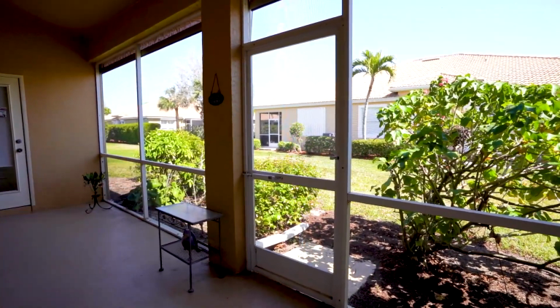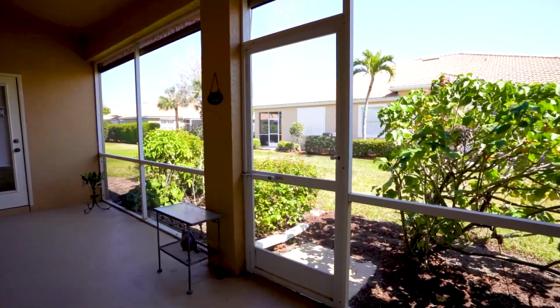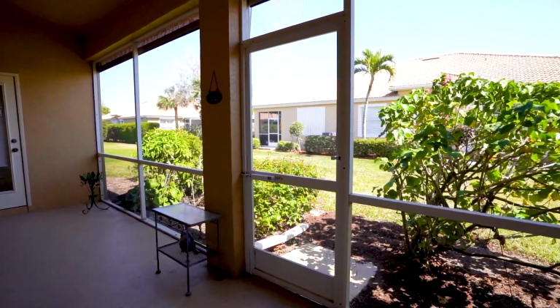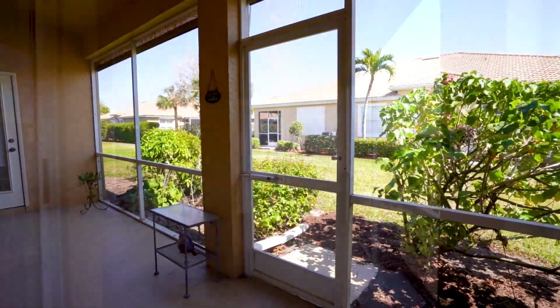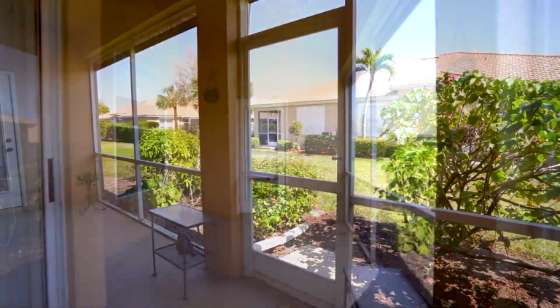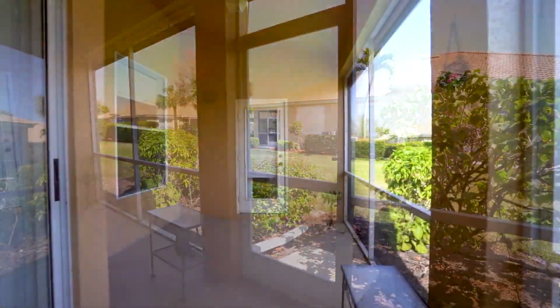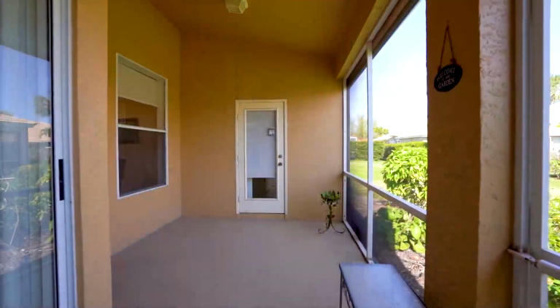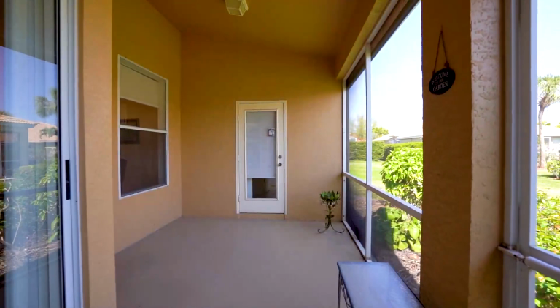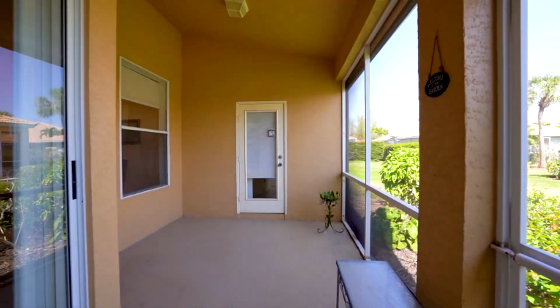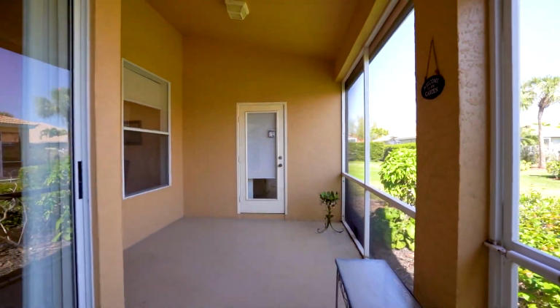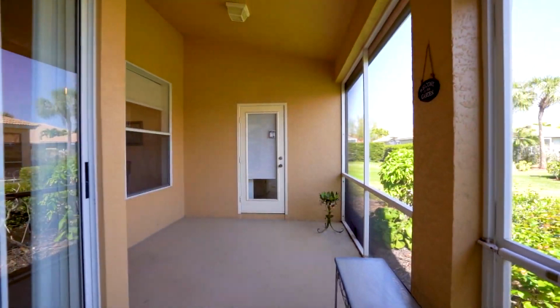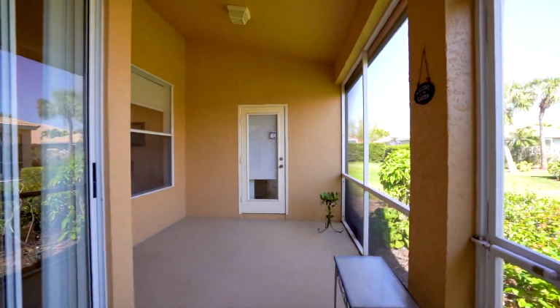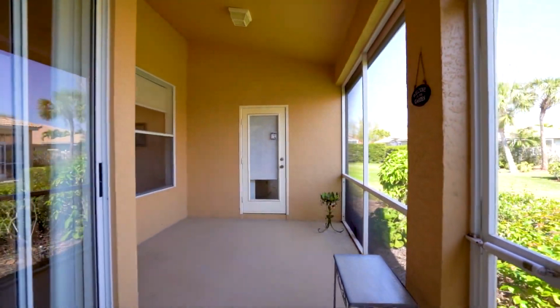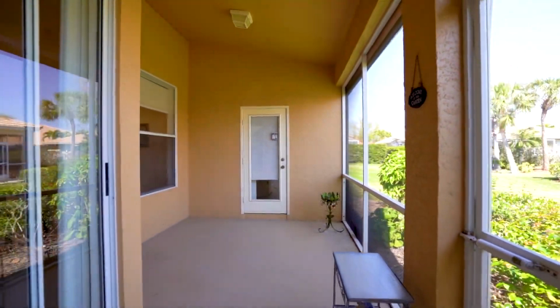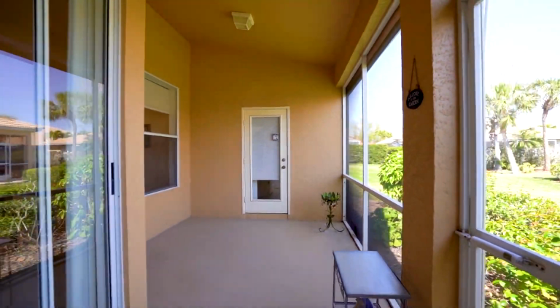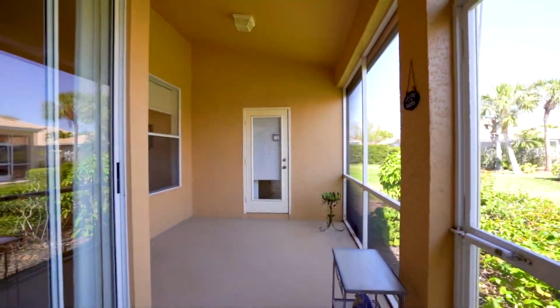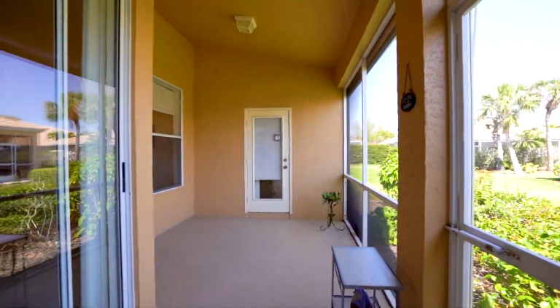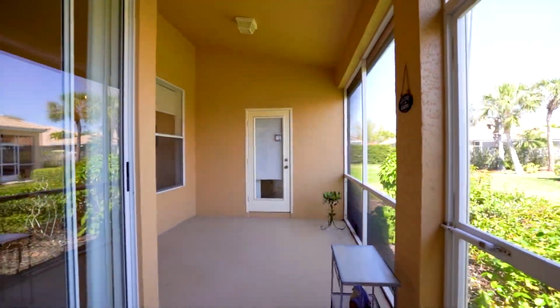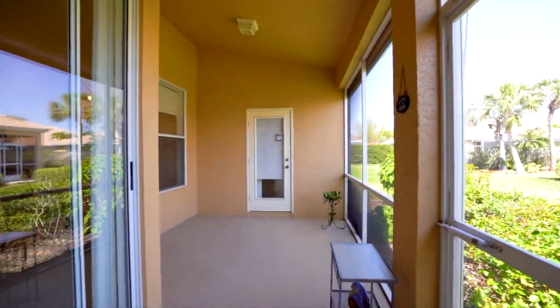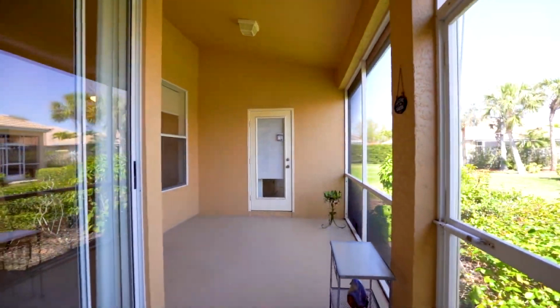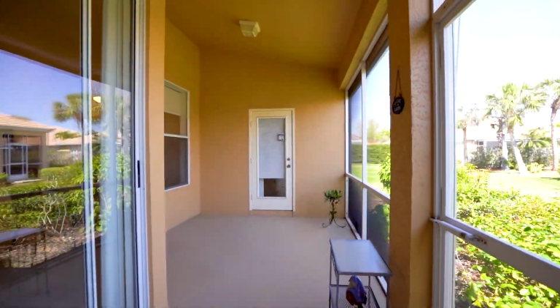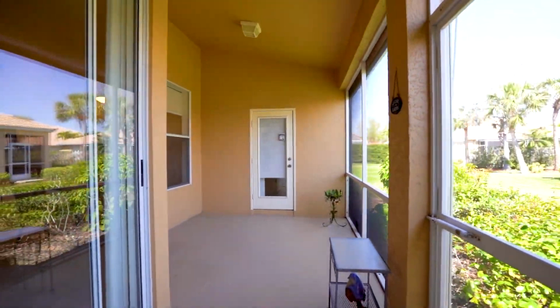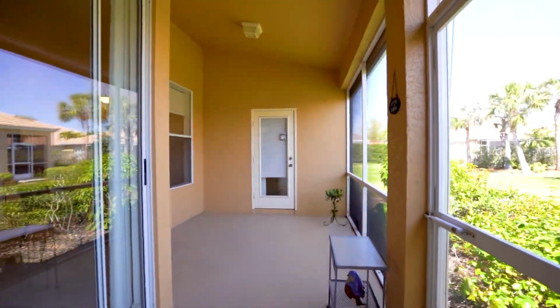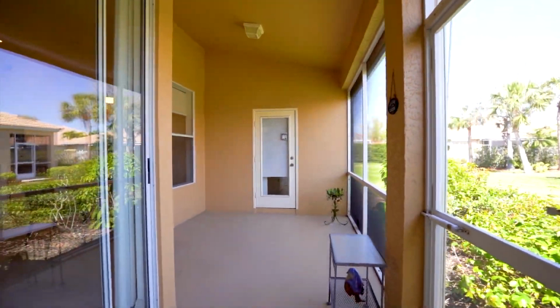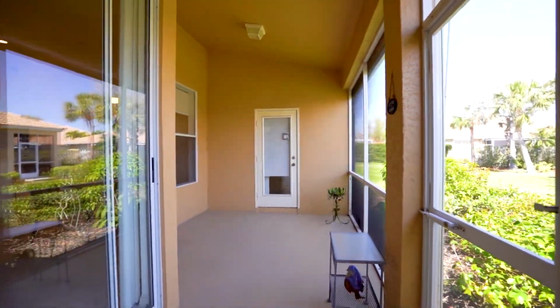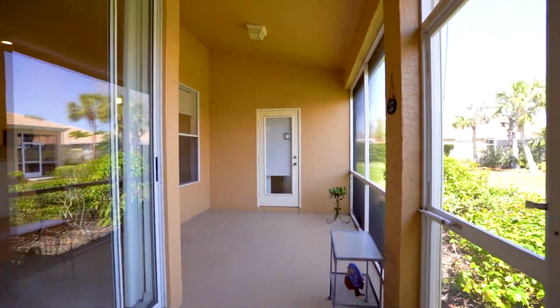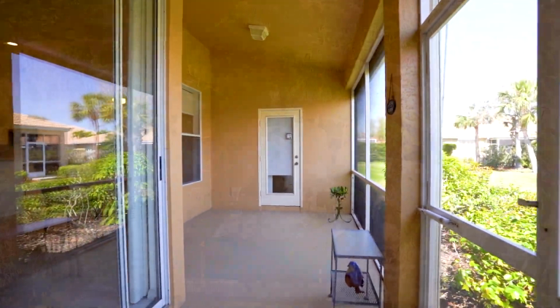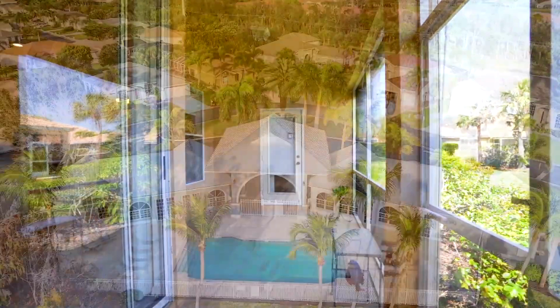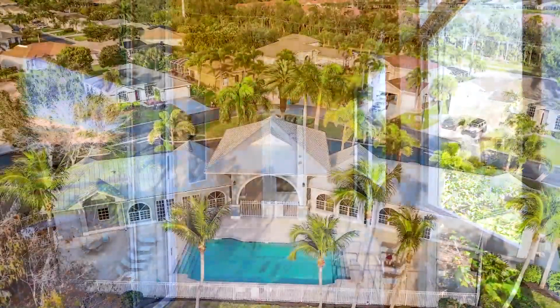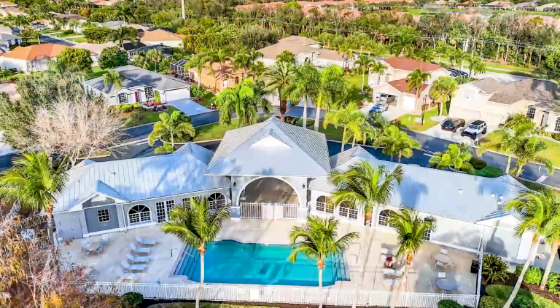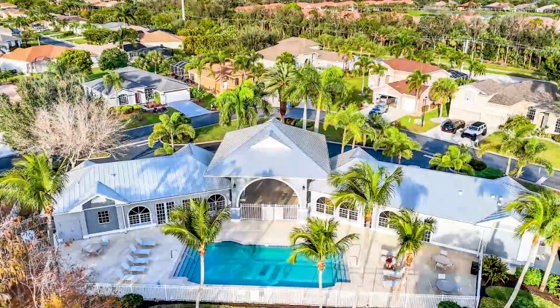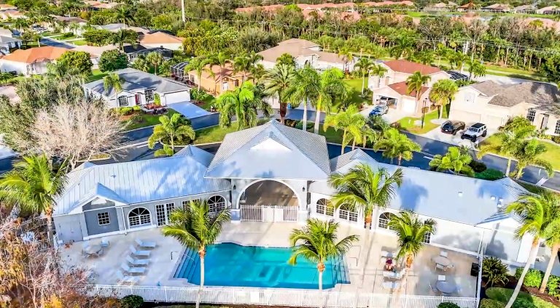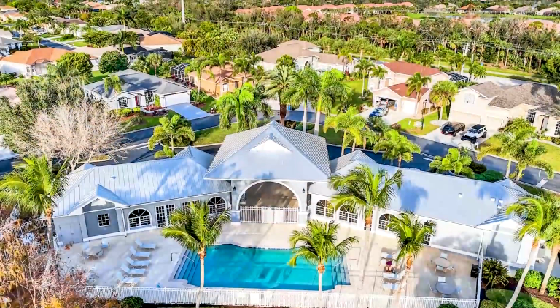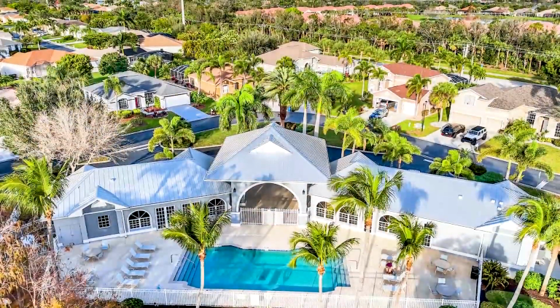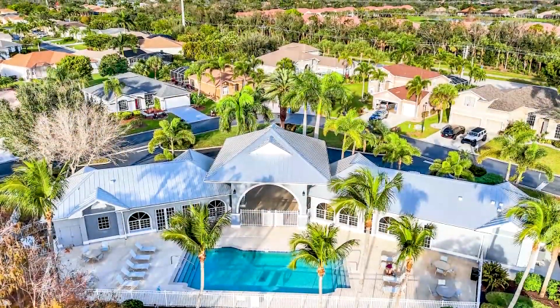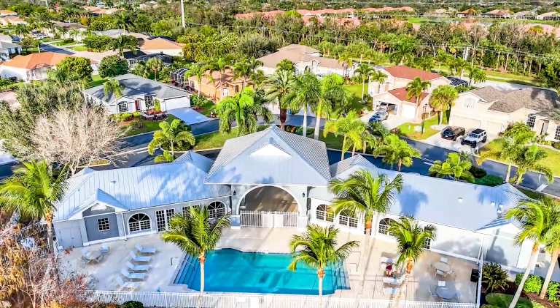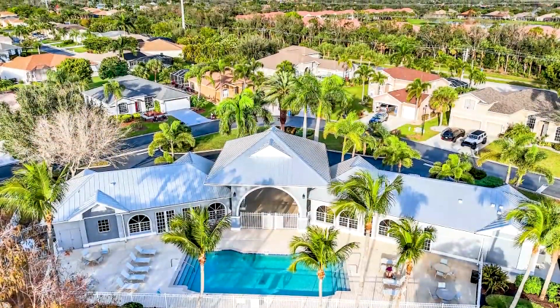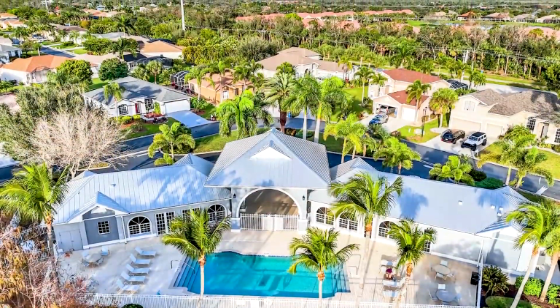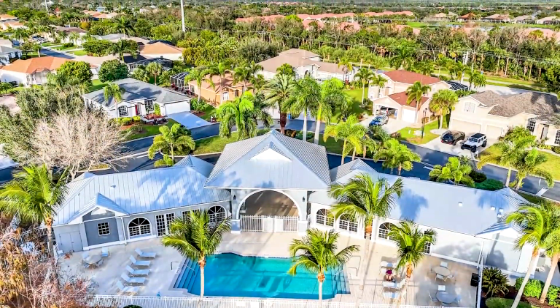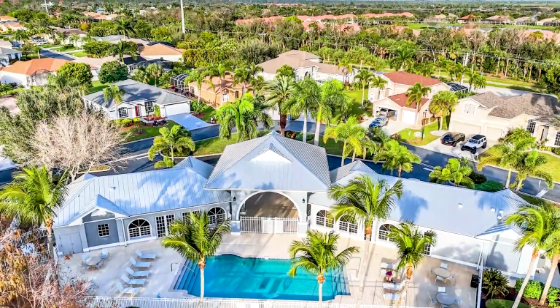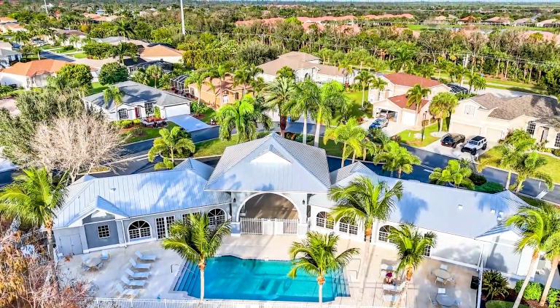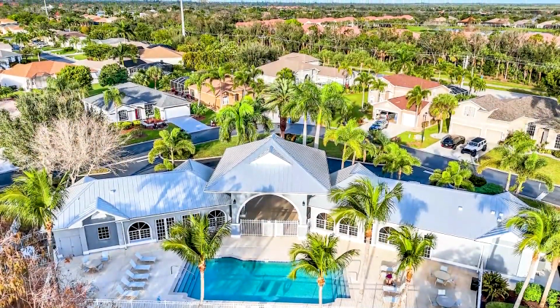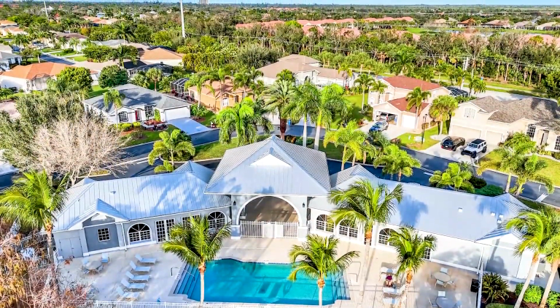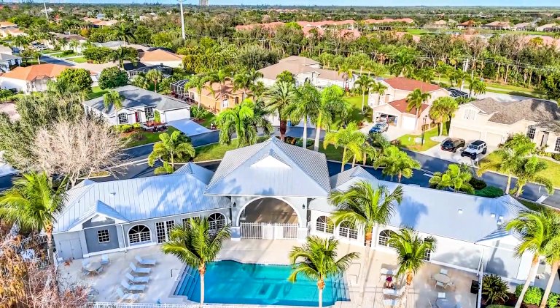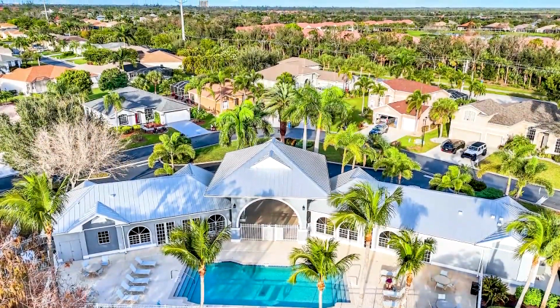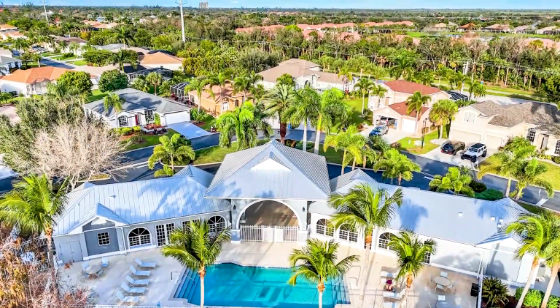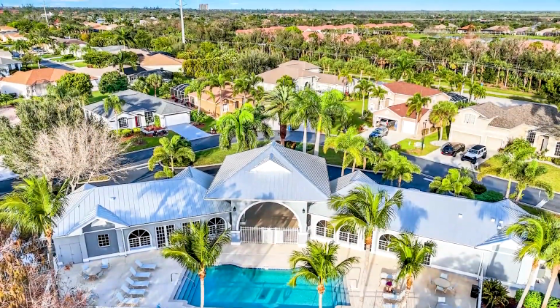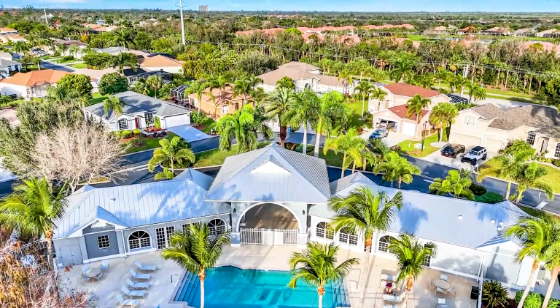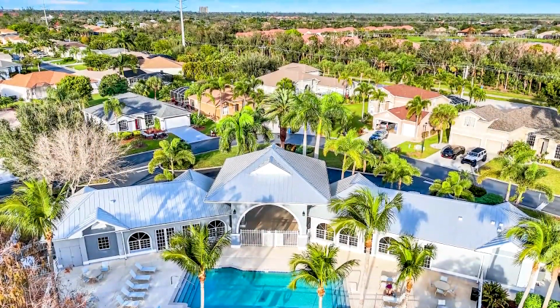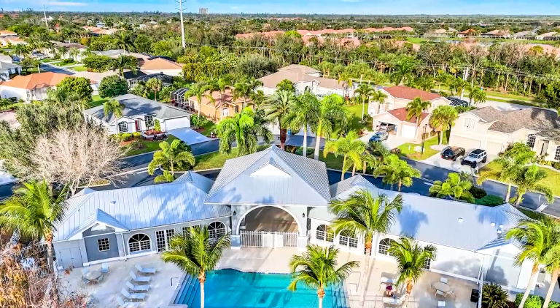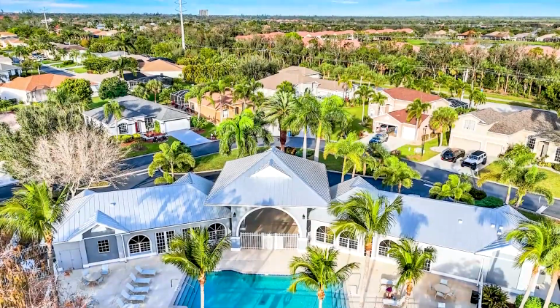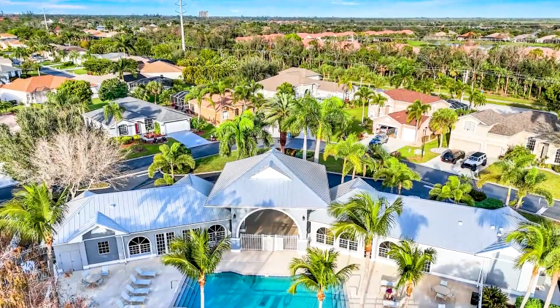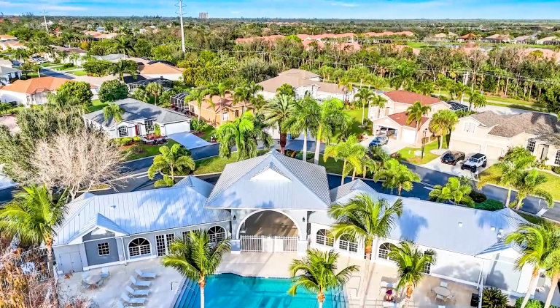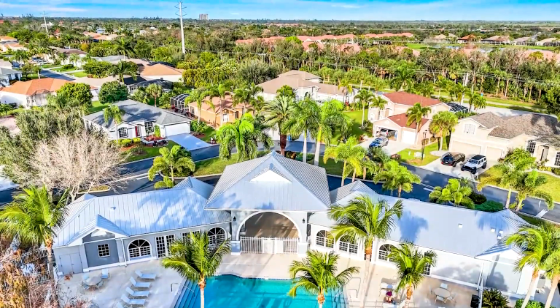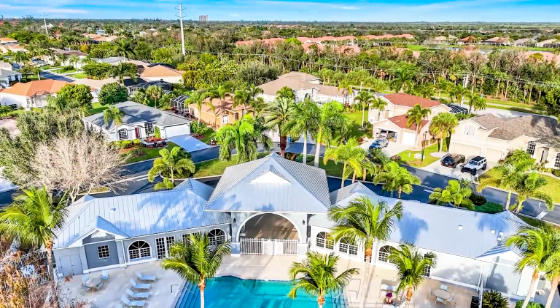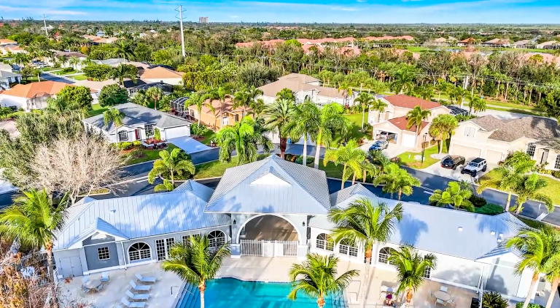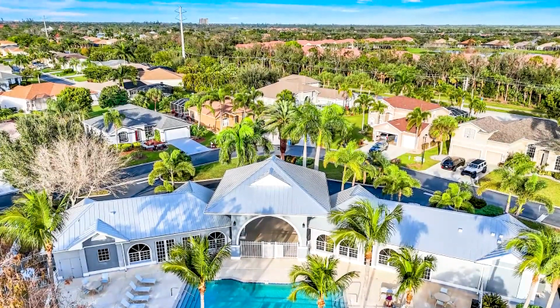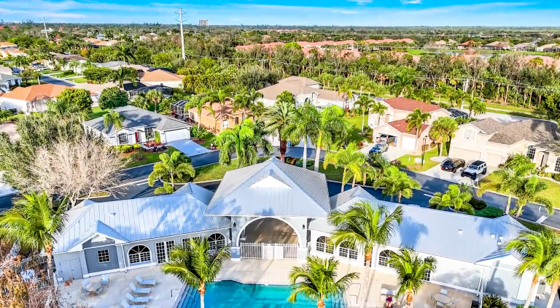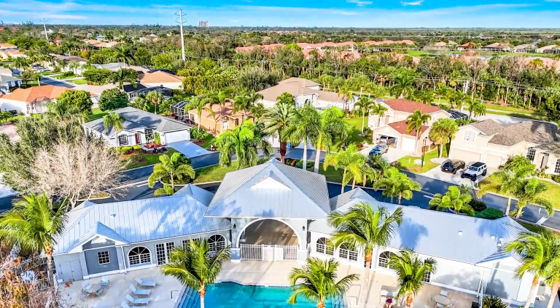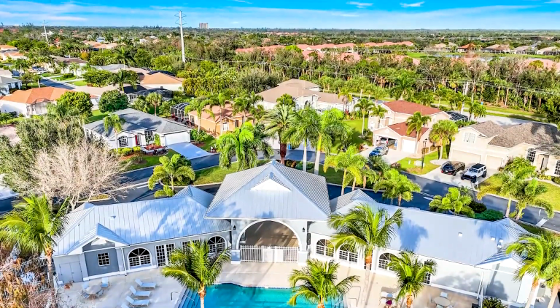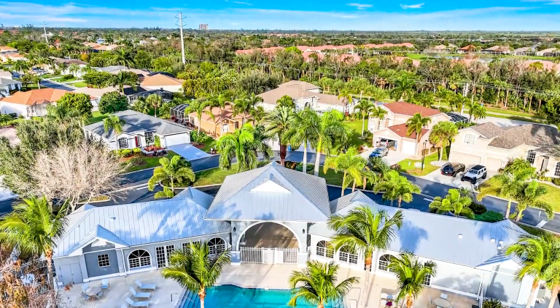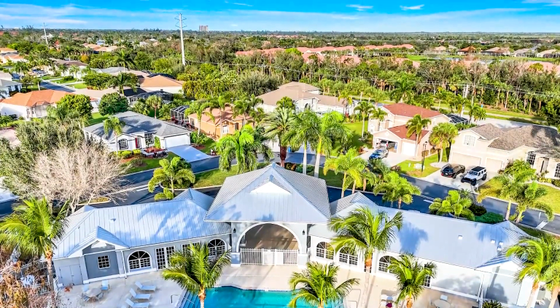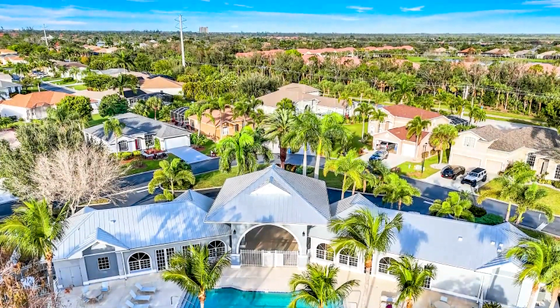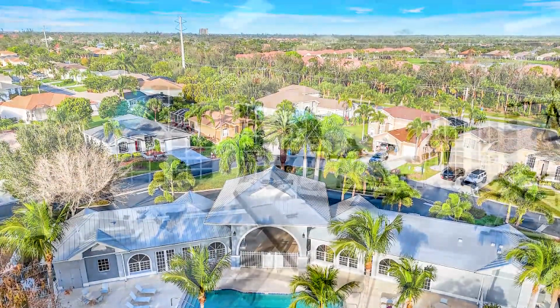Come on out and enjoy this gorgeous community. They have a fabulous community pool, a full gym with showers, and a community room.